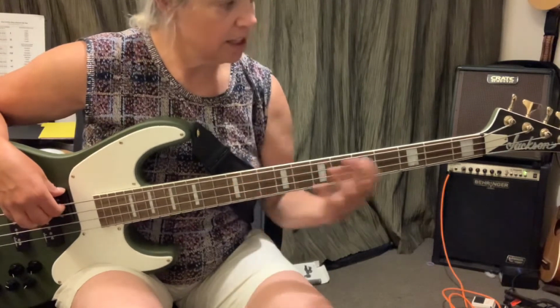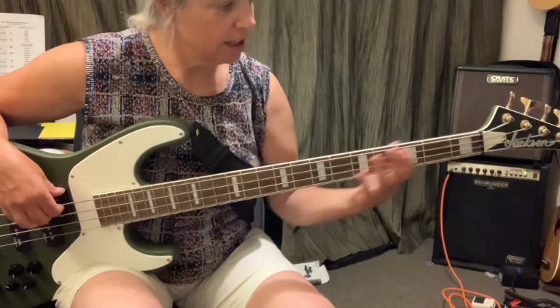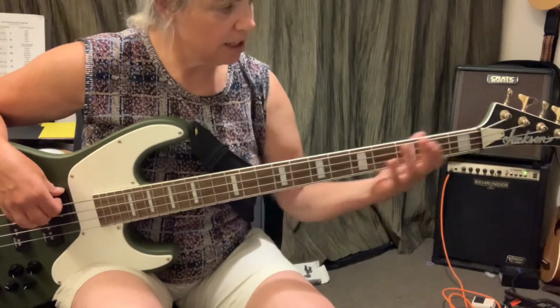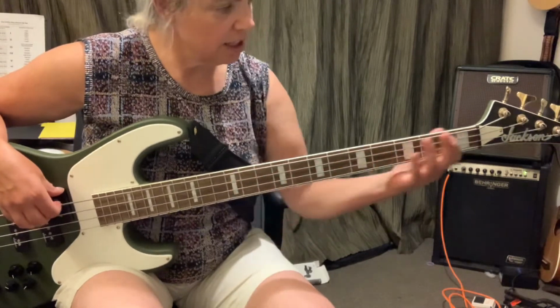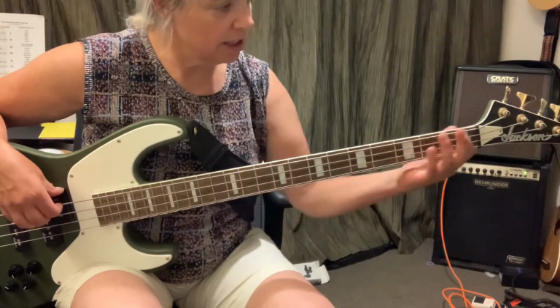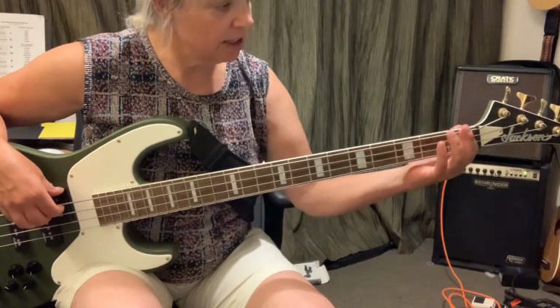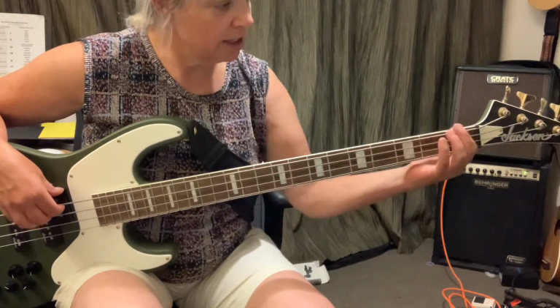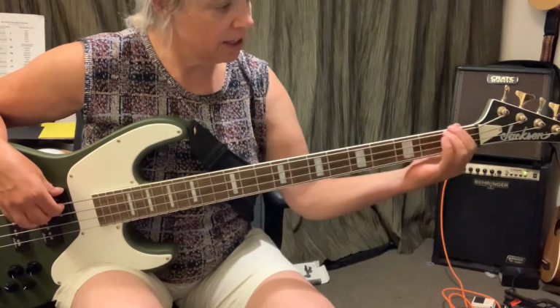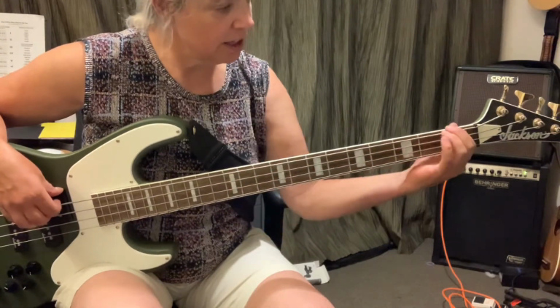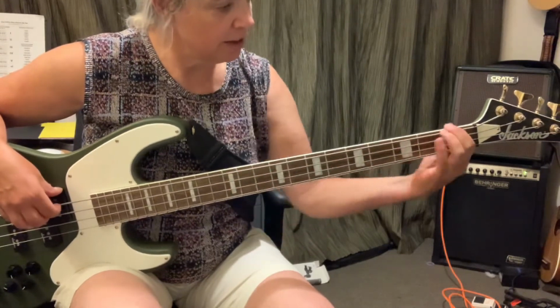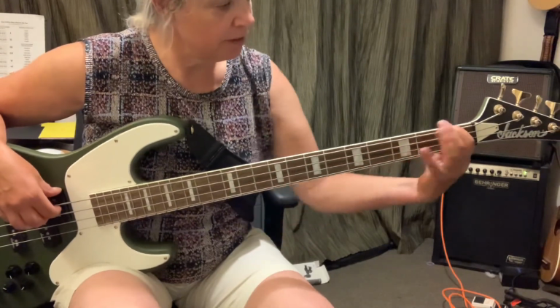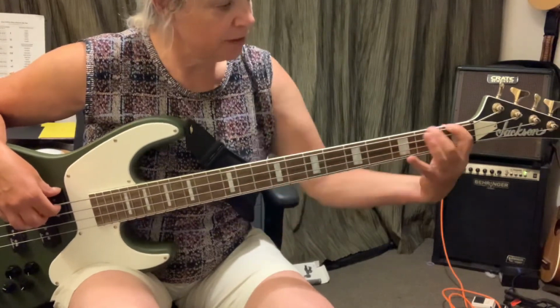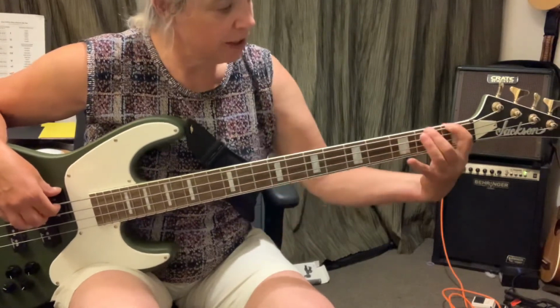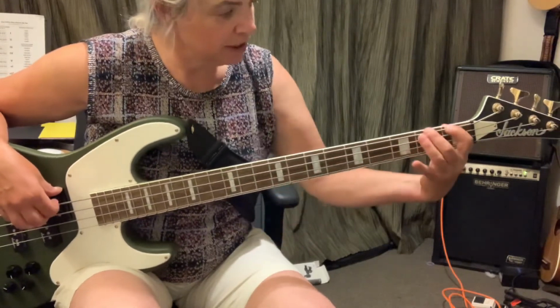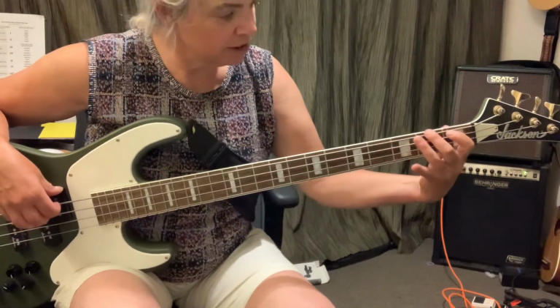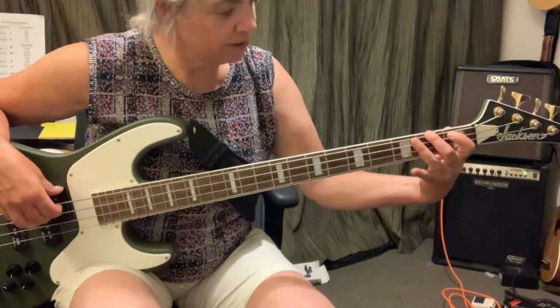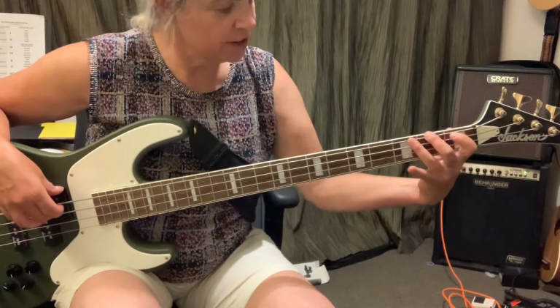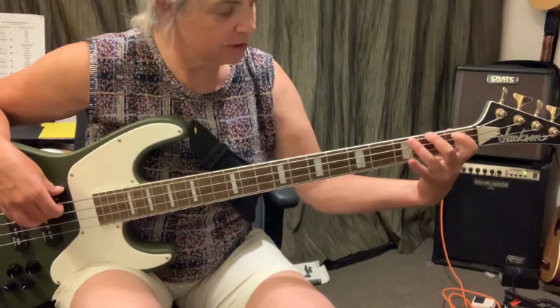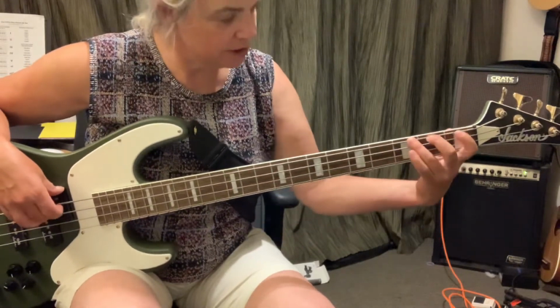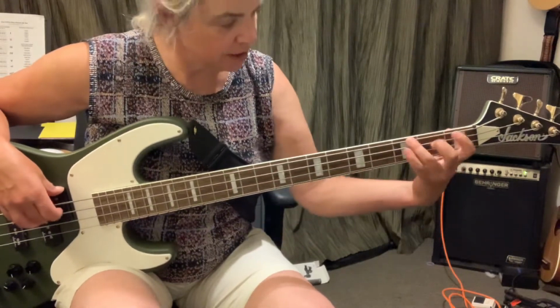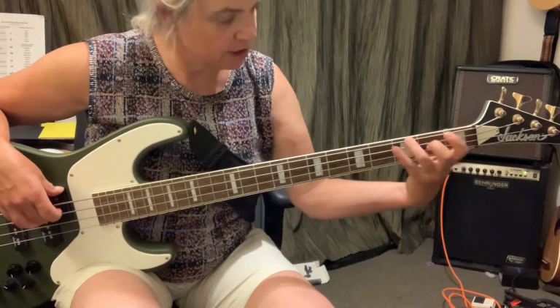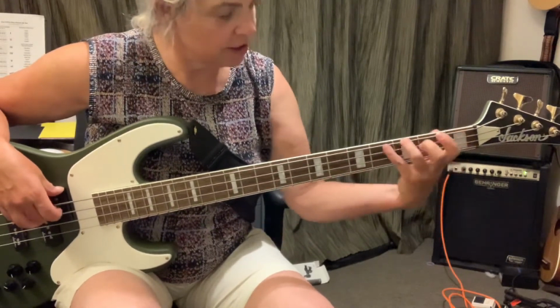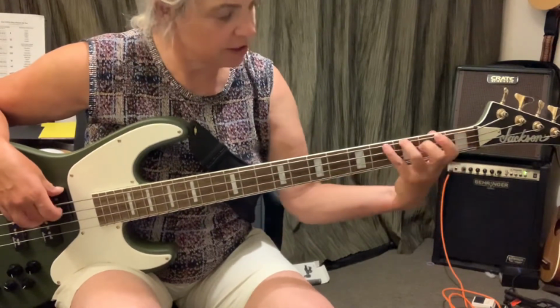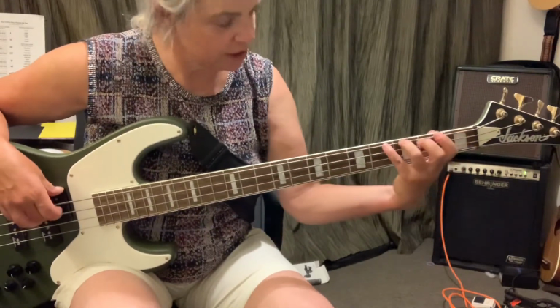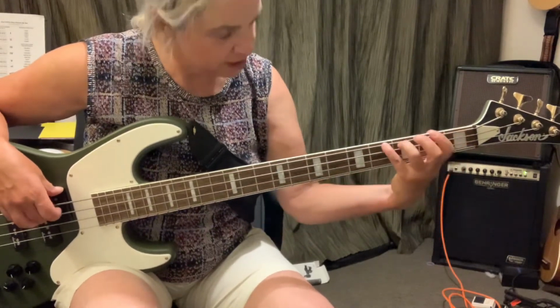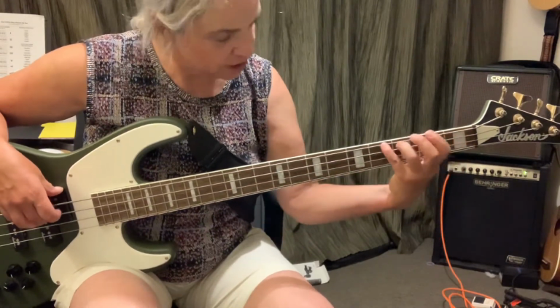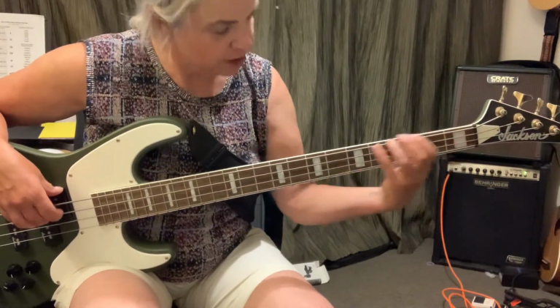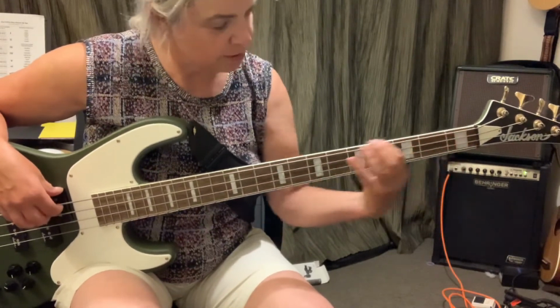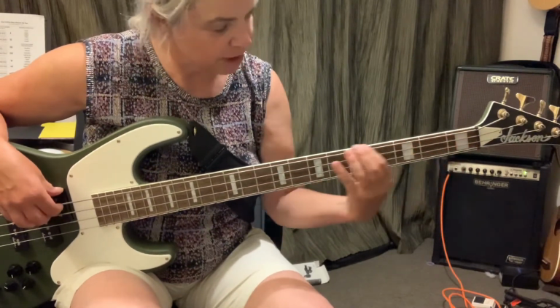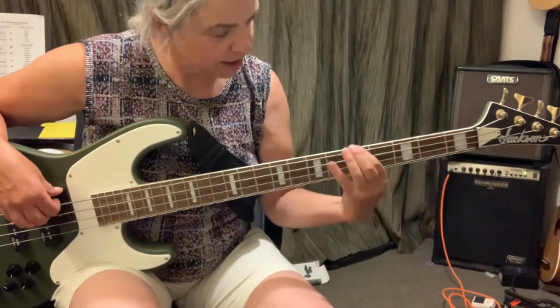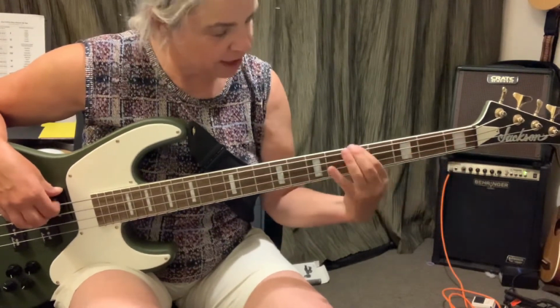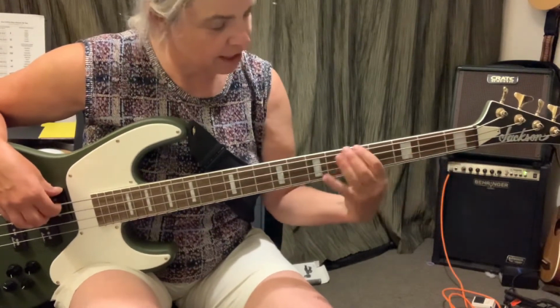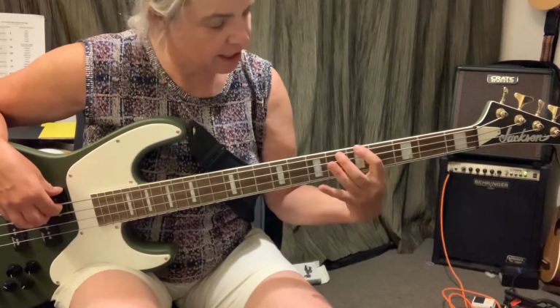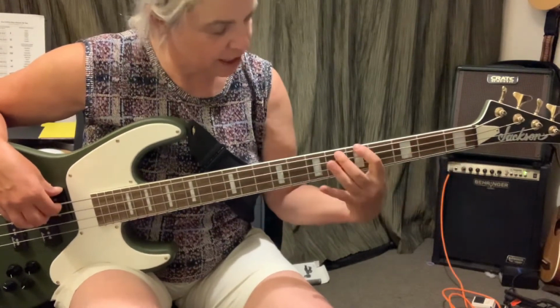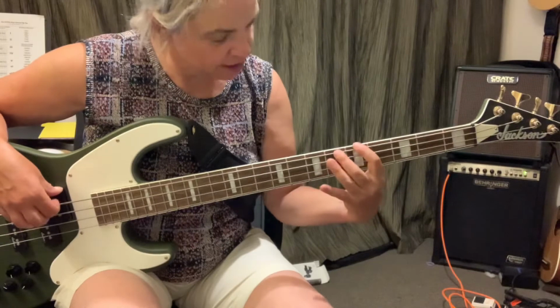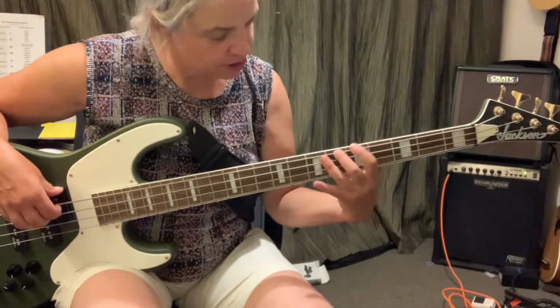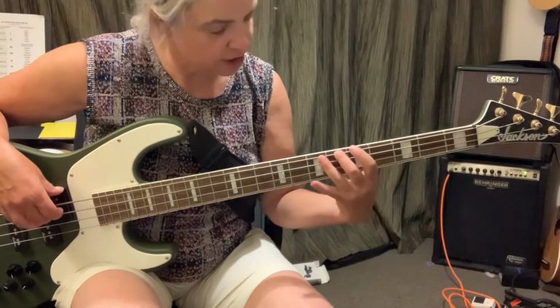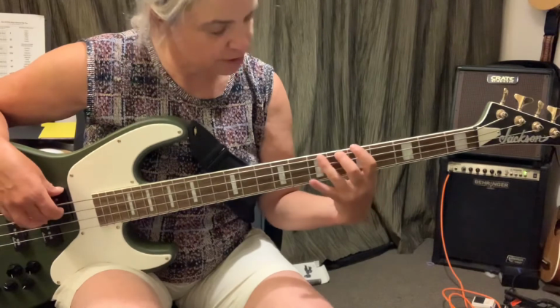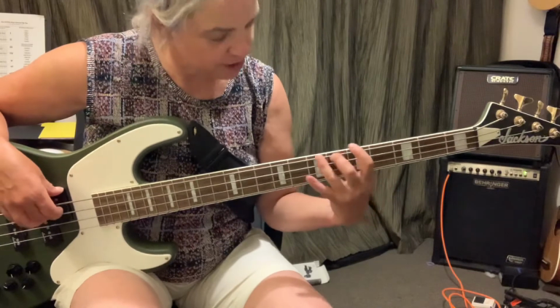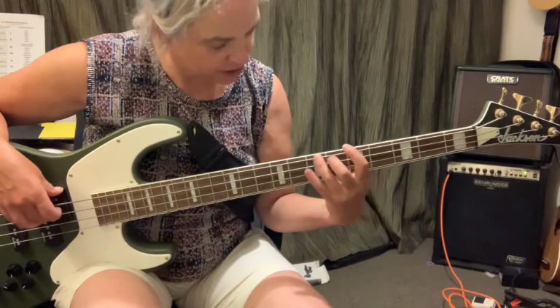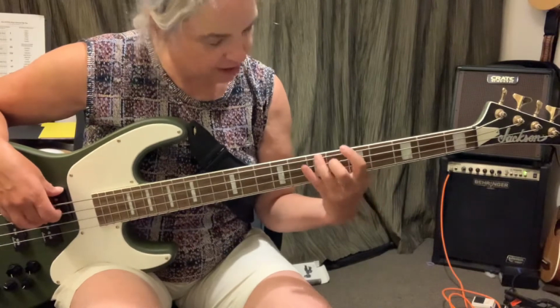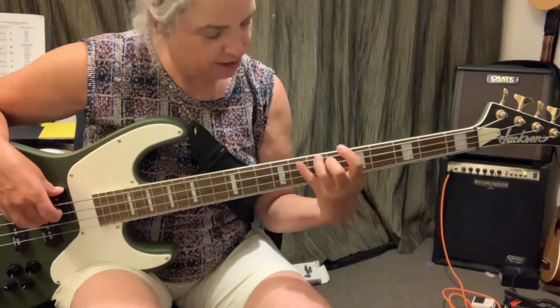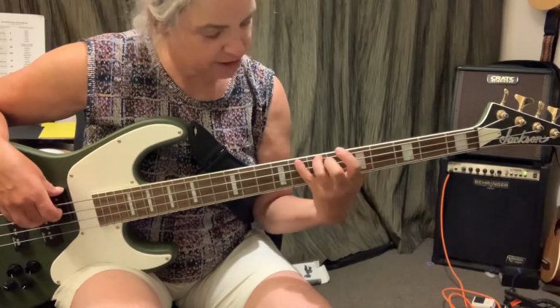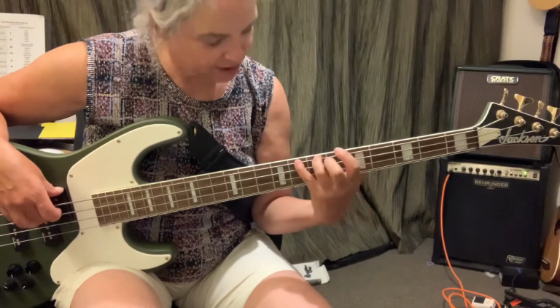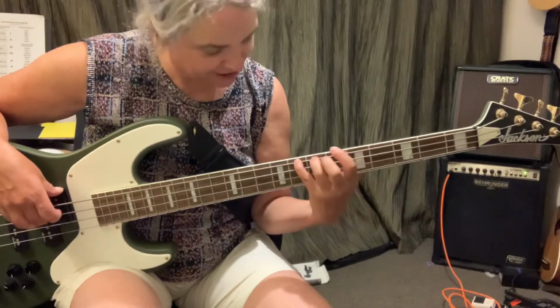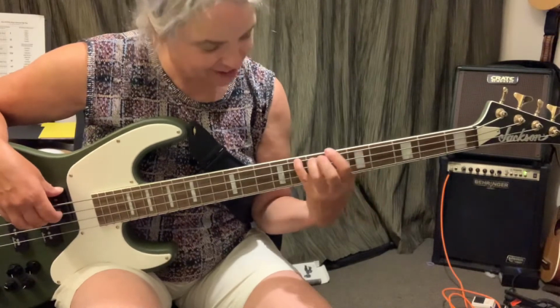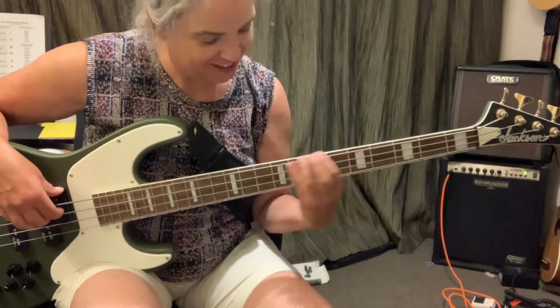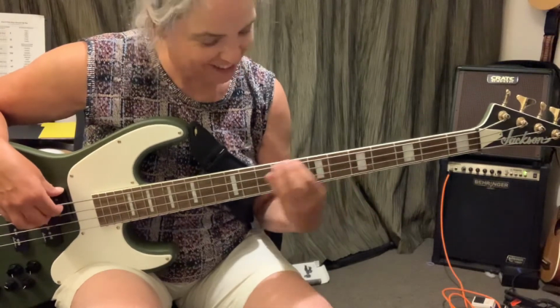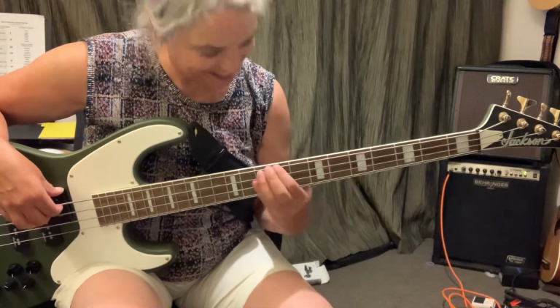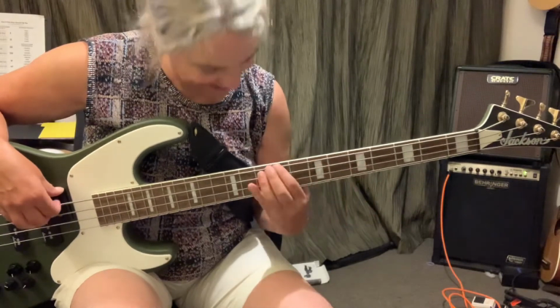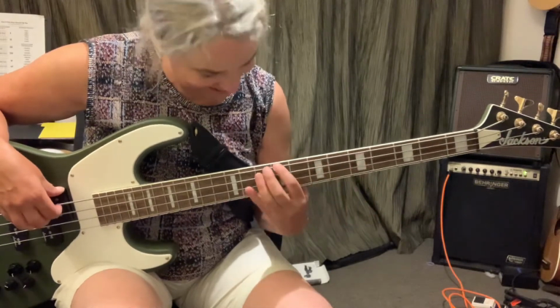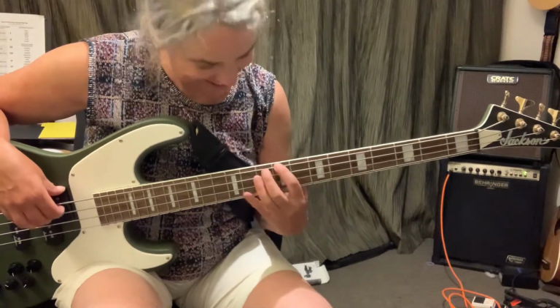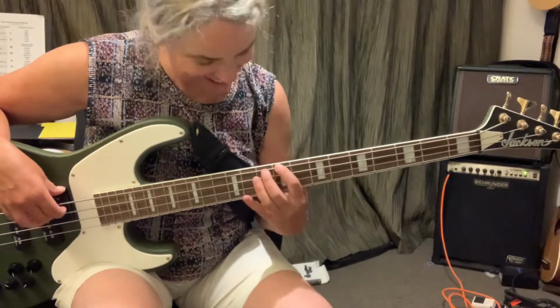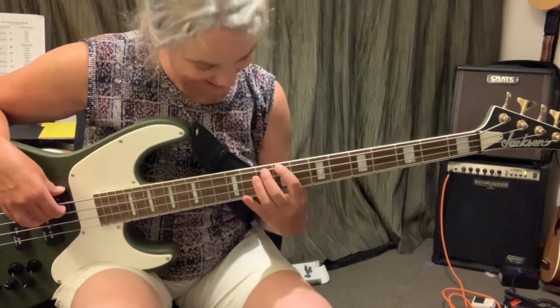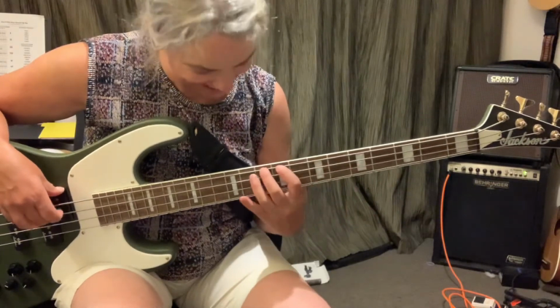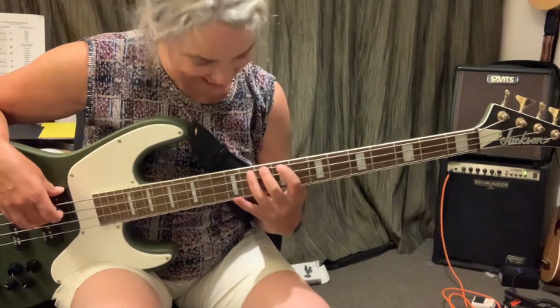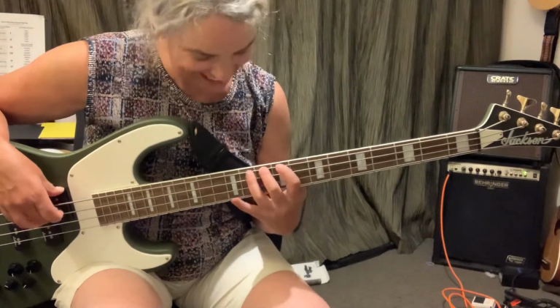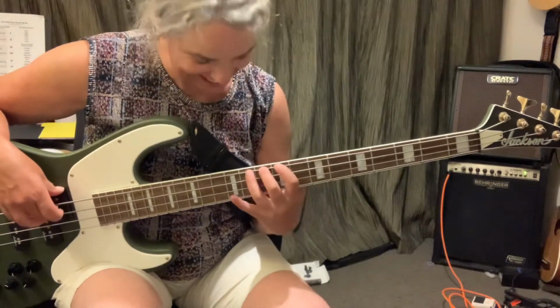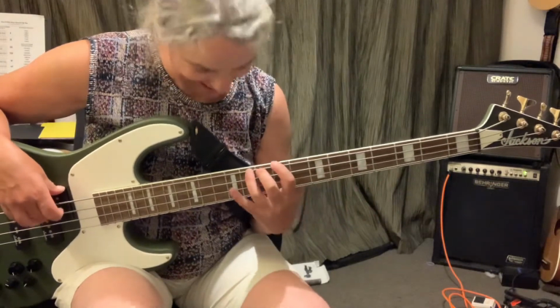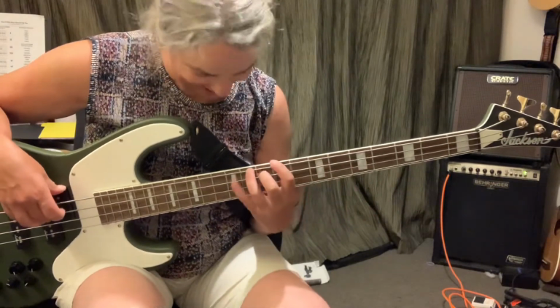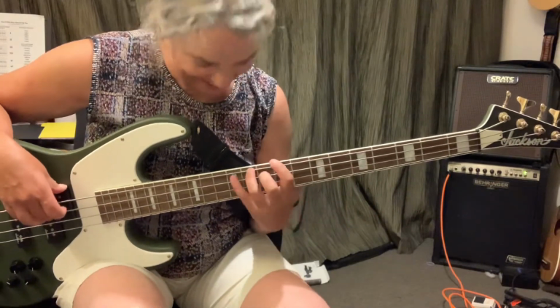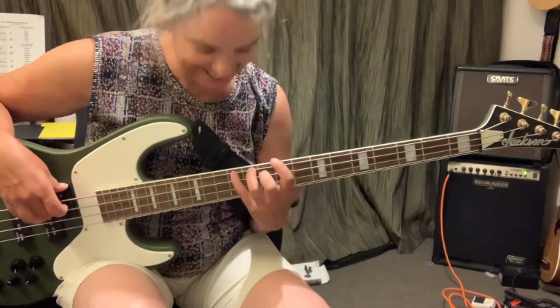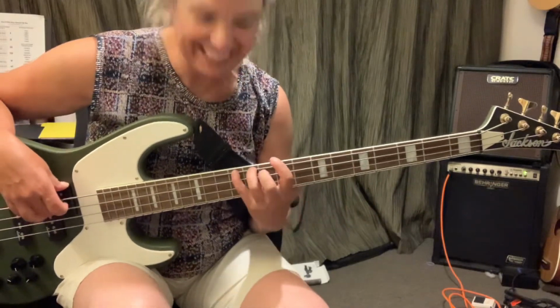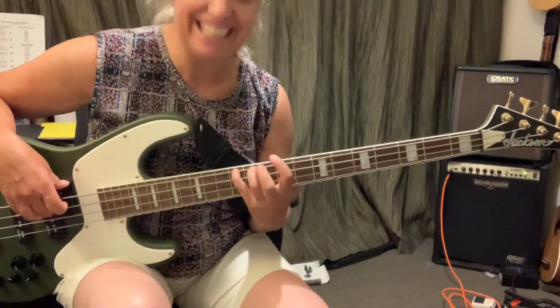E, F, G sharp, A, A sharp, G, C, C sharp, B, D sharp, E.